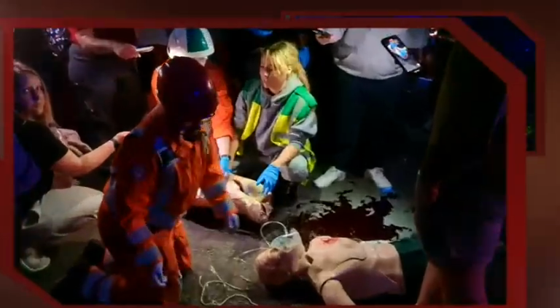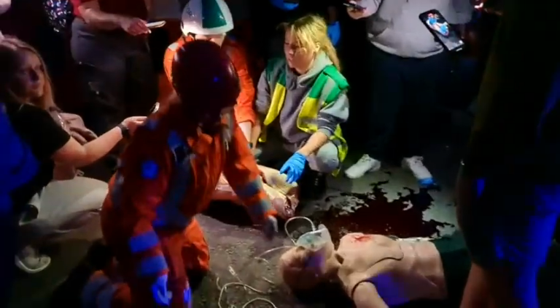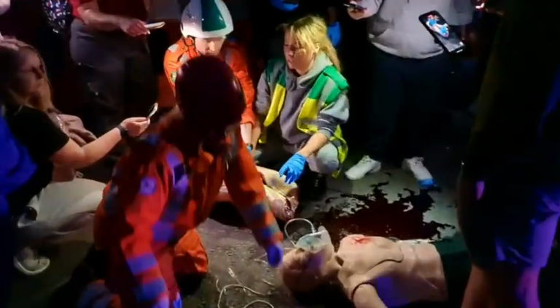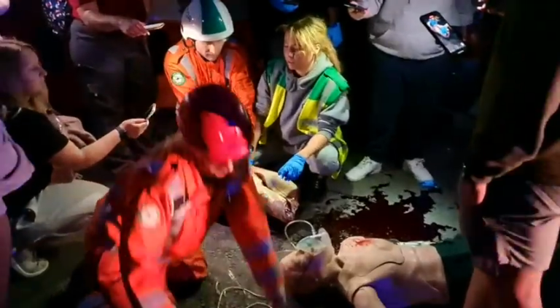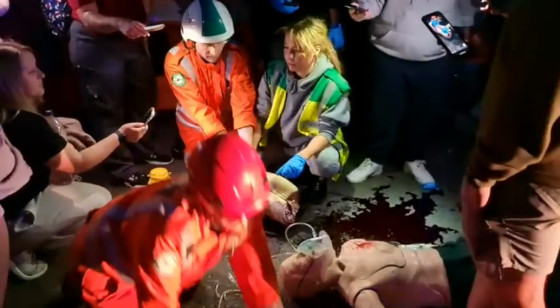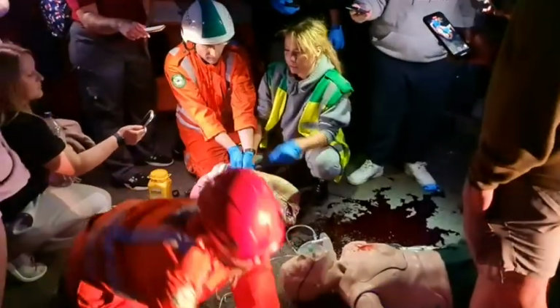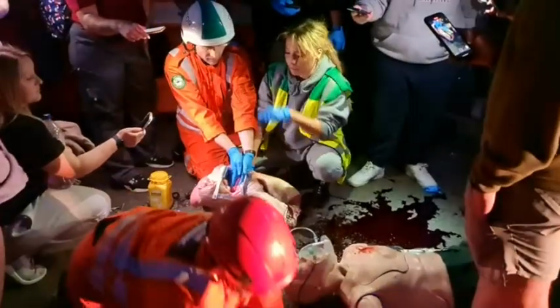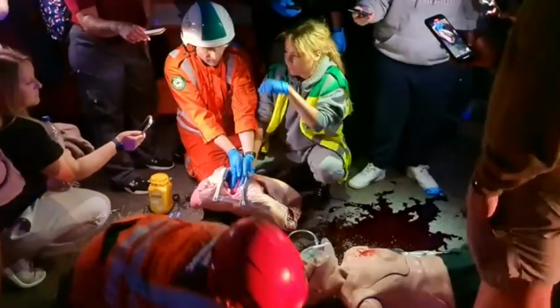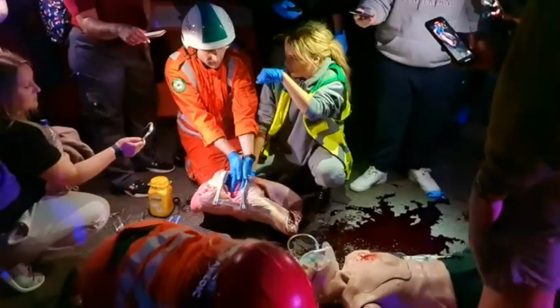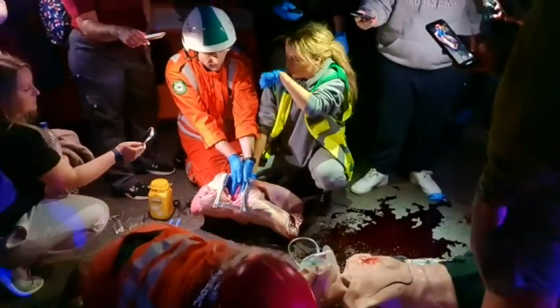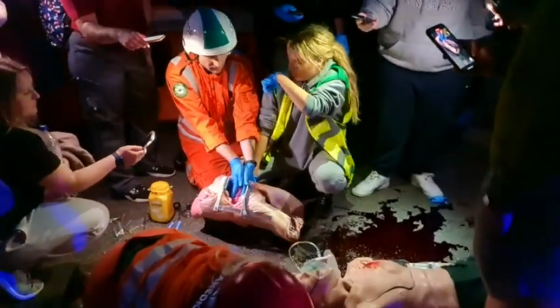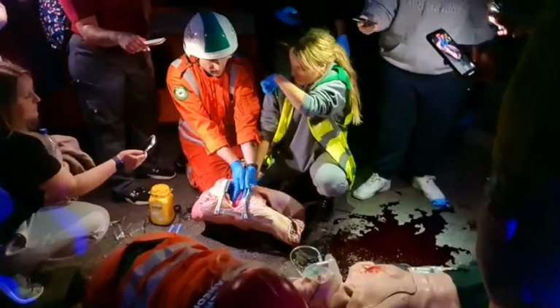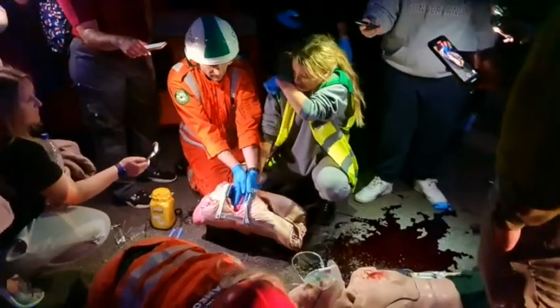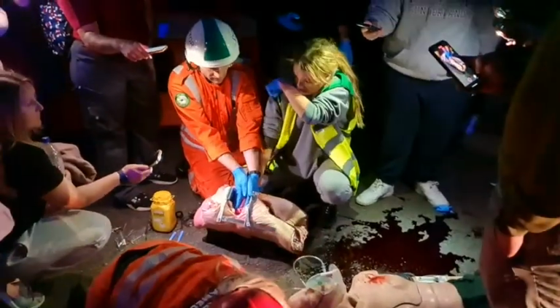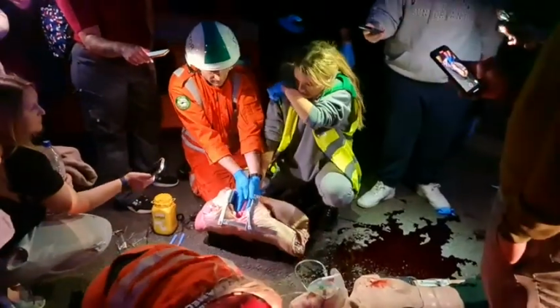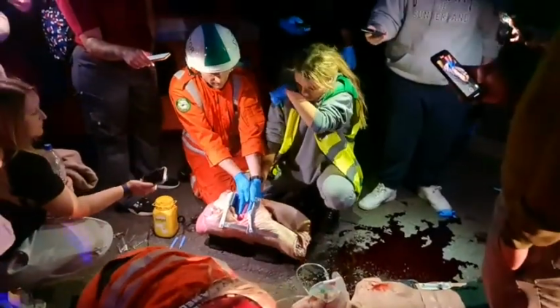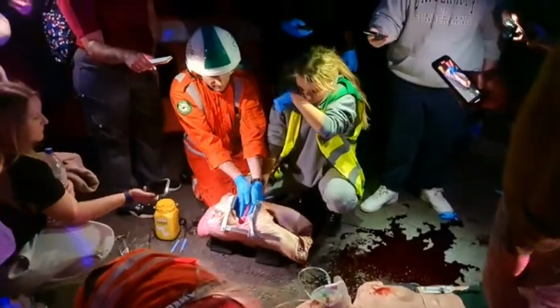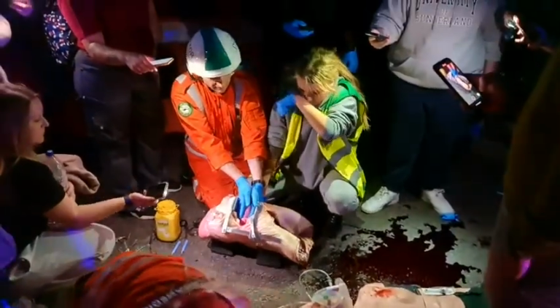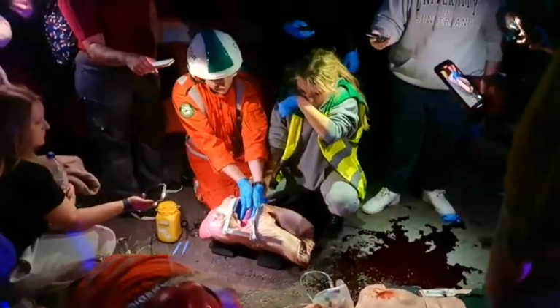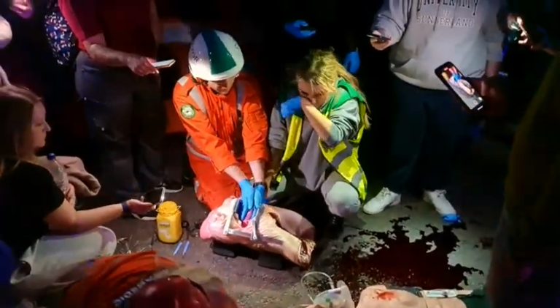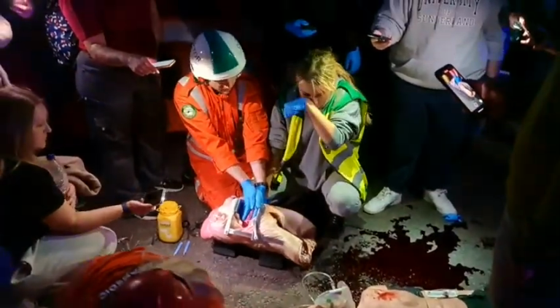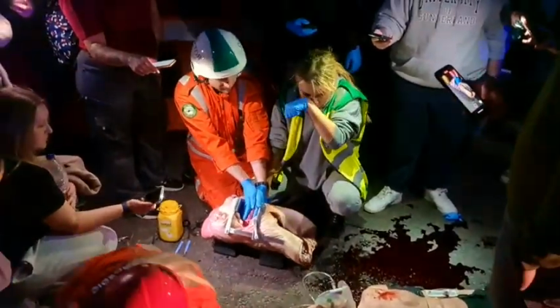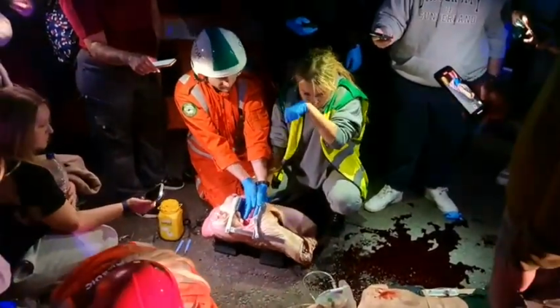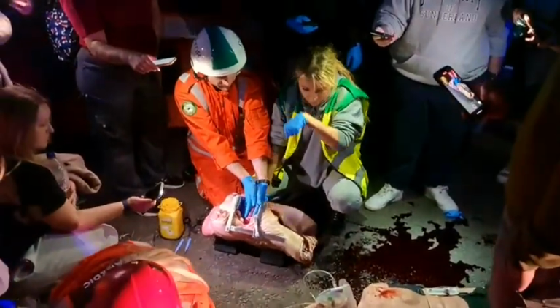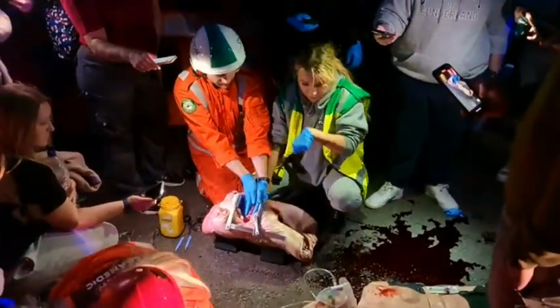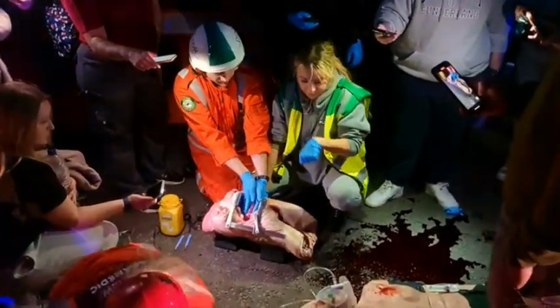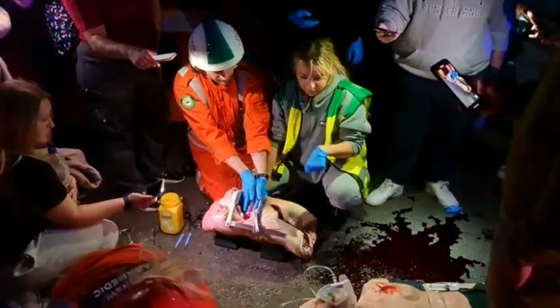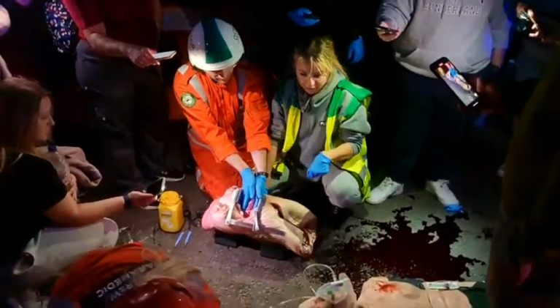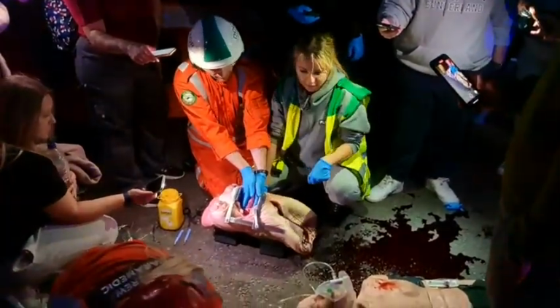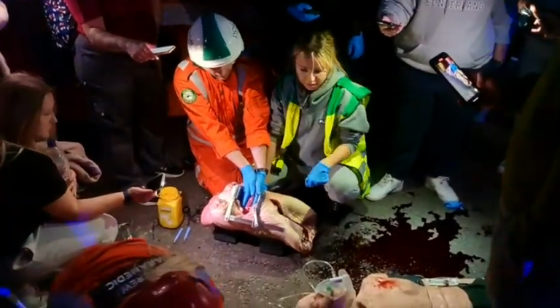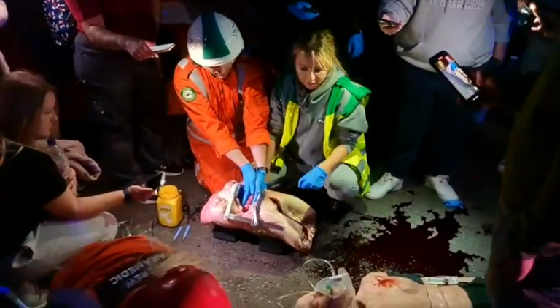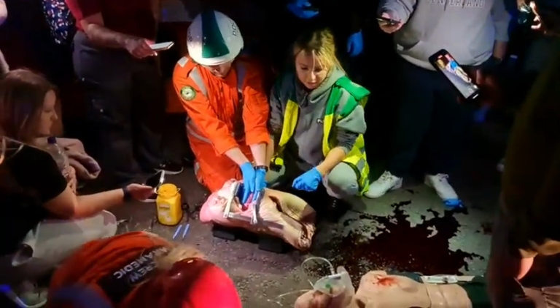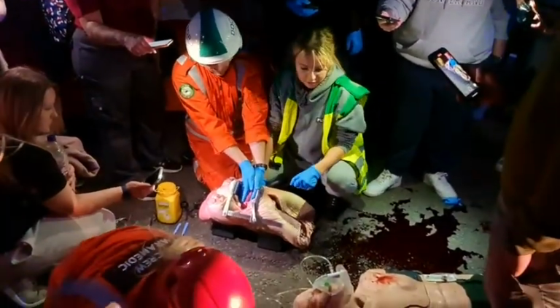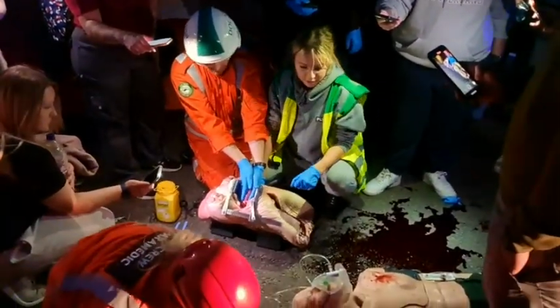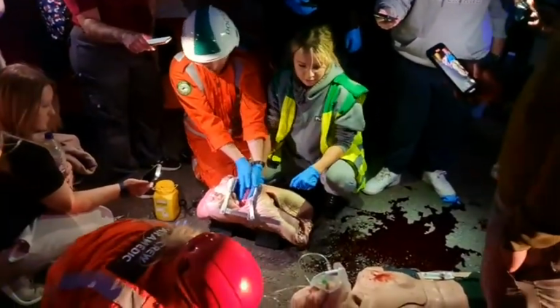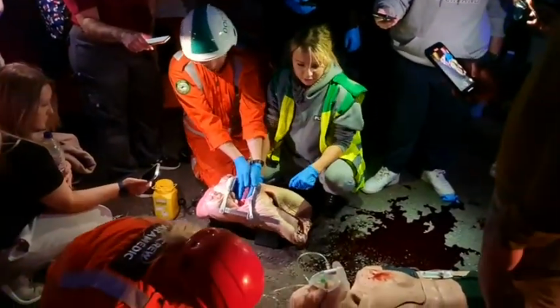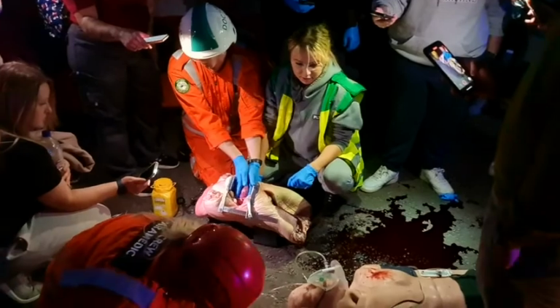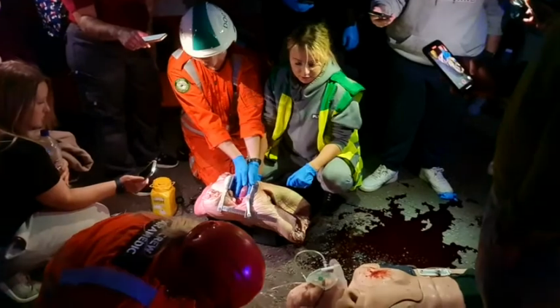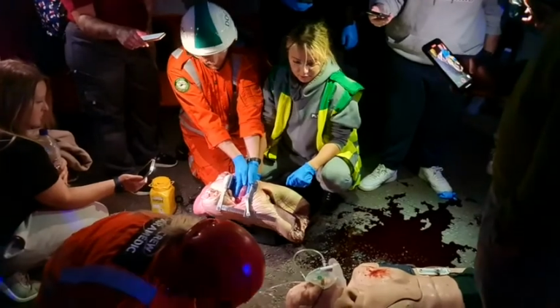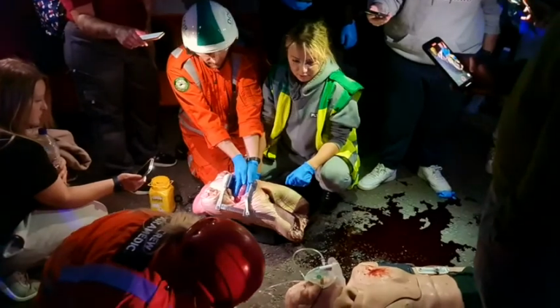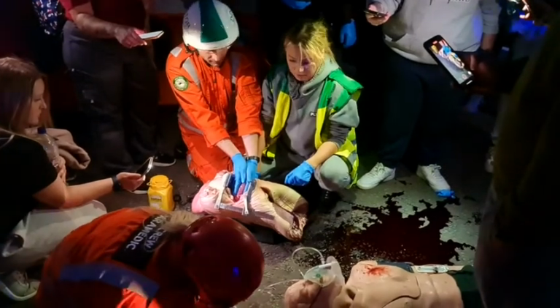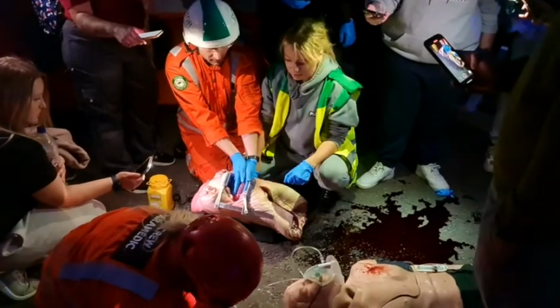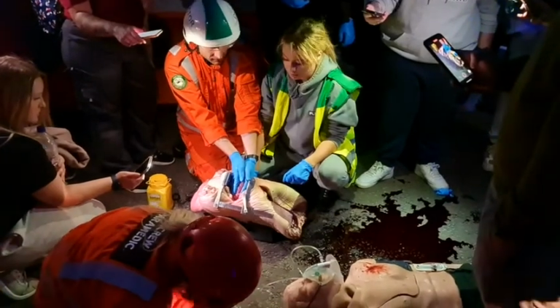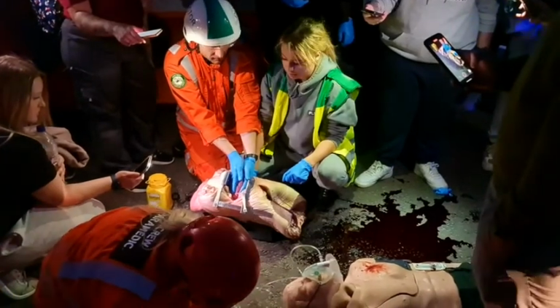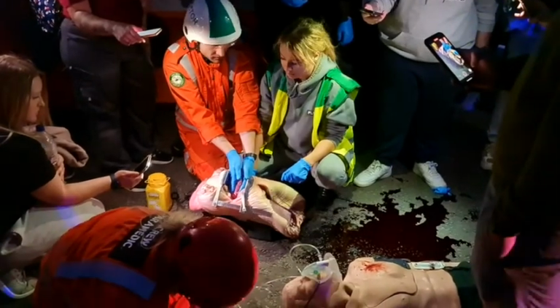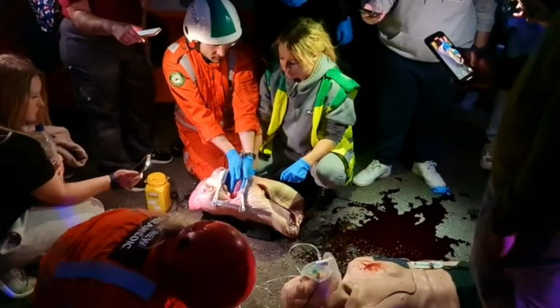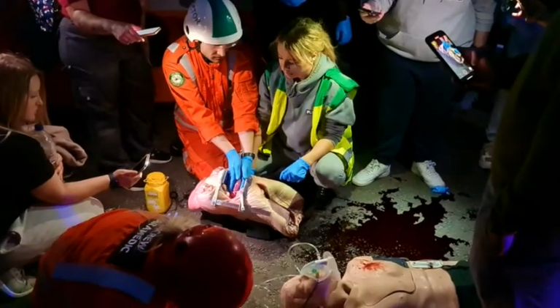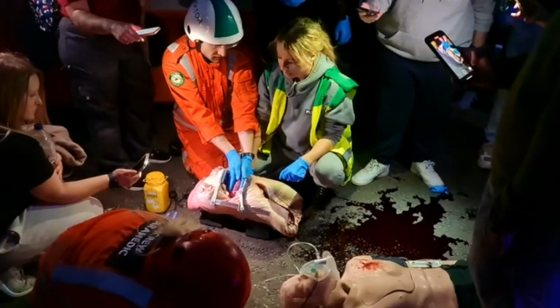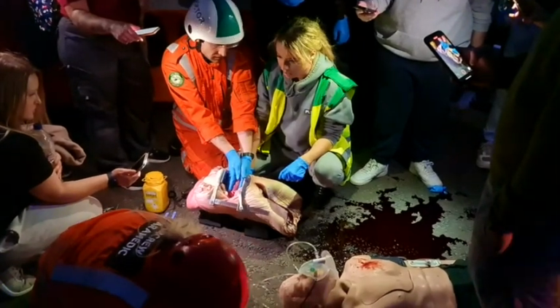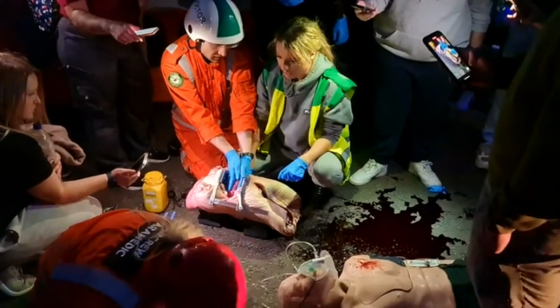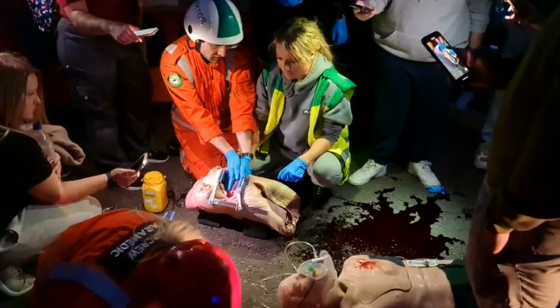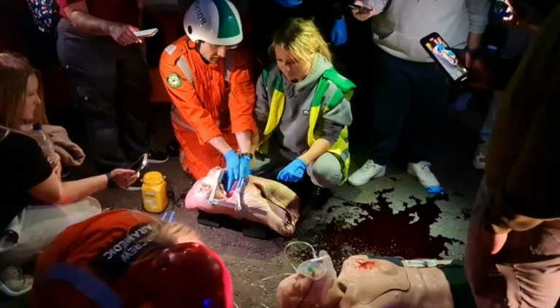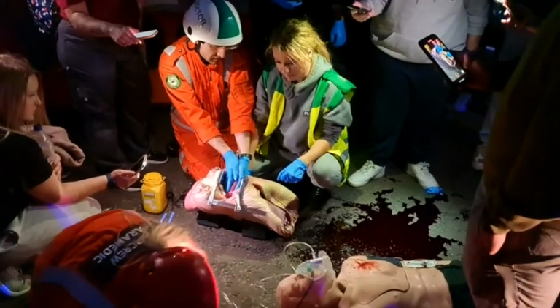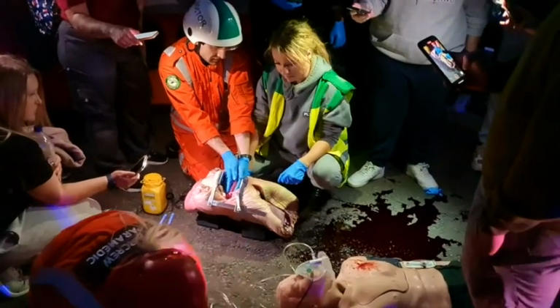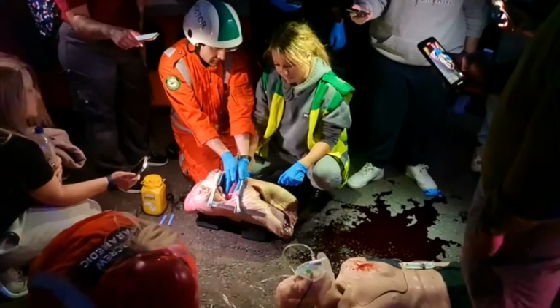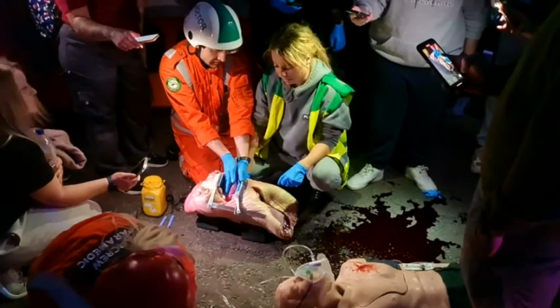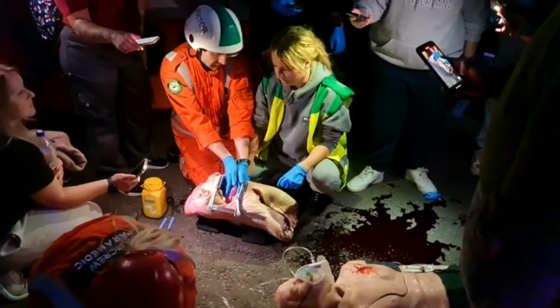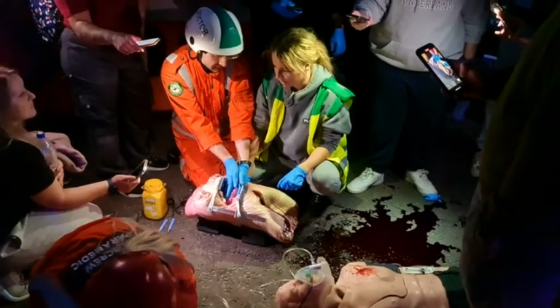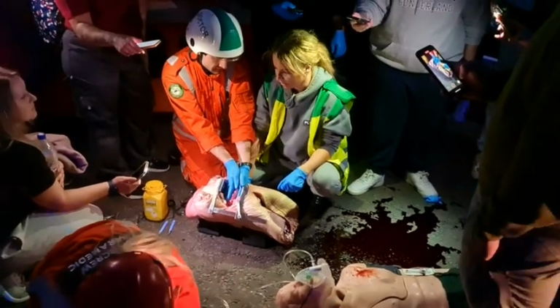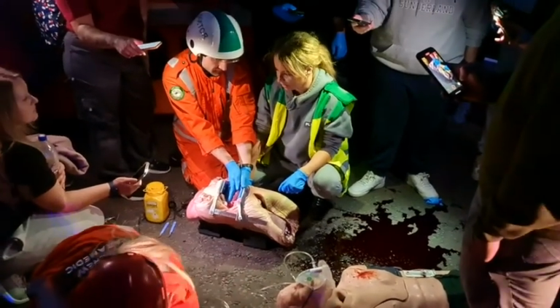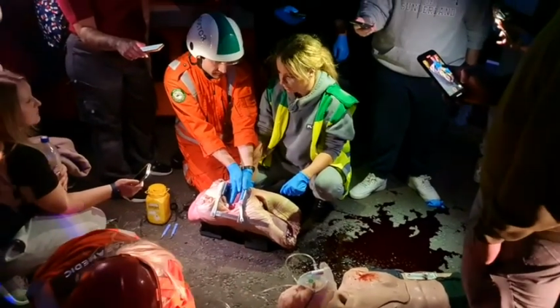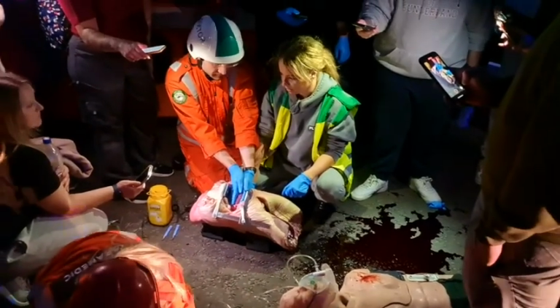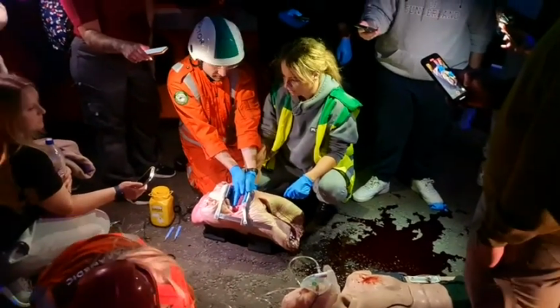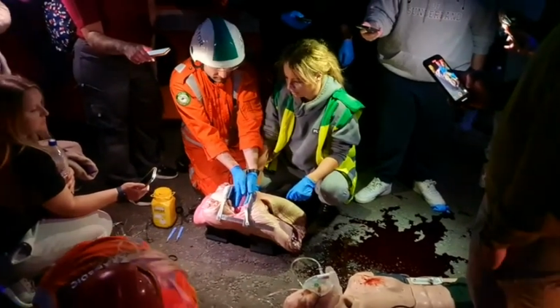This is a thoracotomy, or open-heart surgery performed on the street — sometimes the only way to save someone's life.